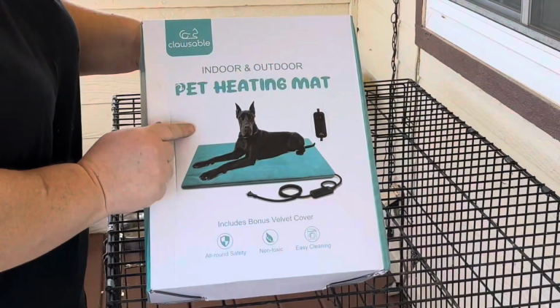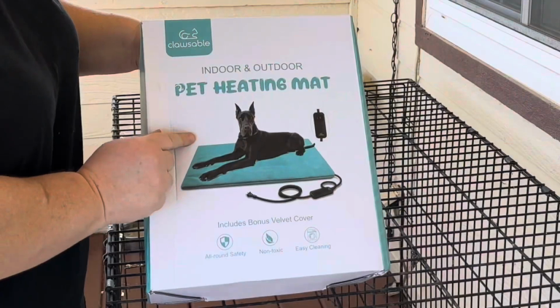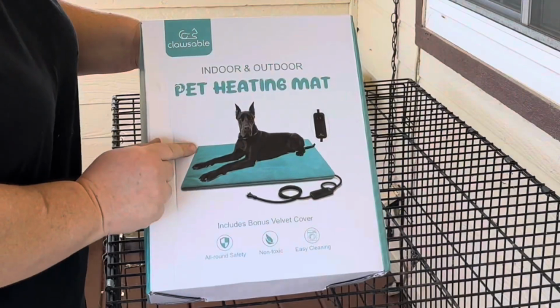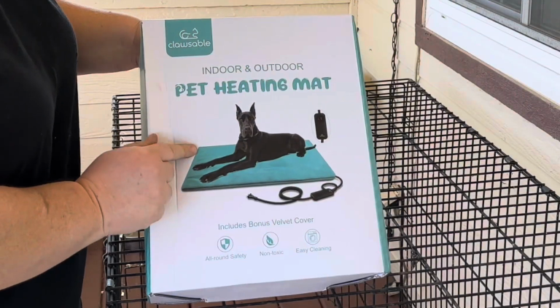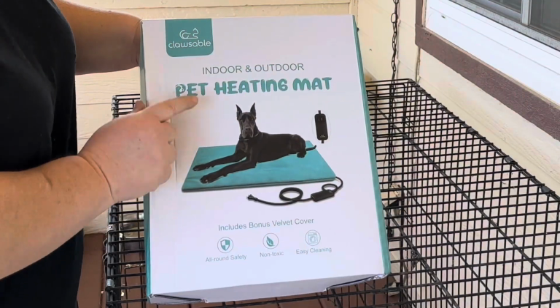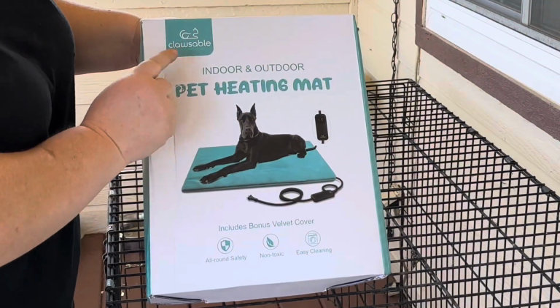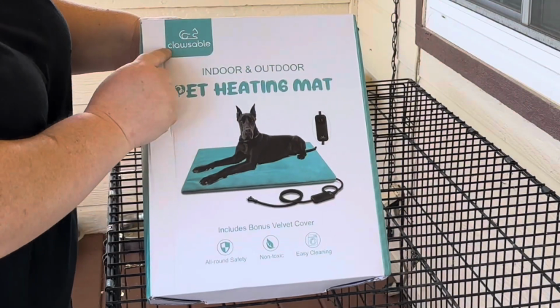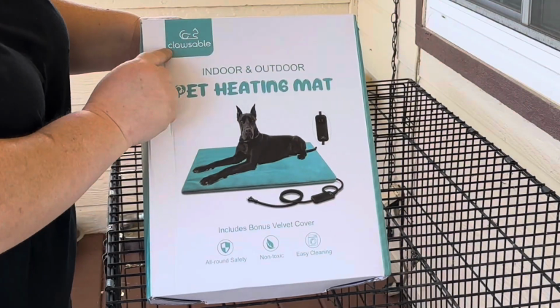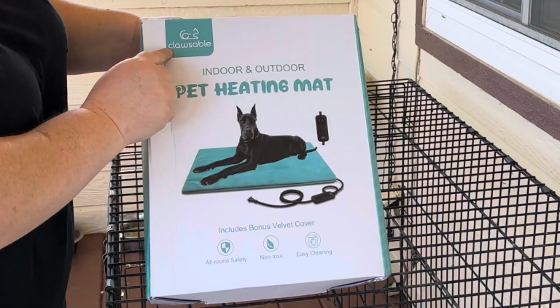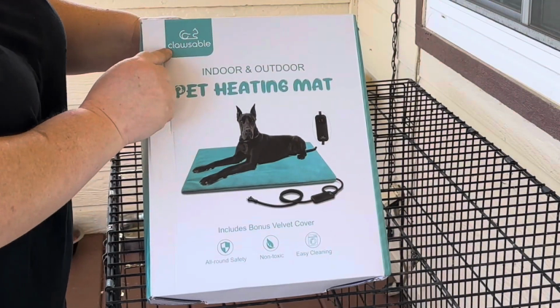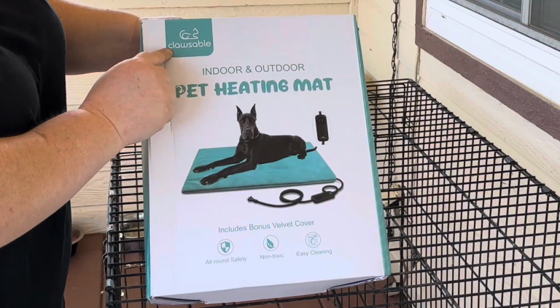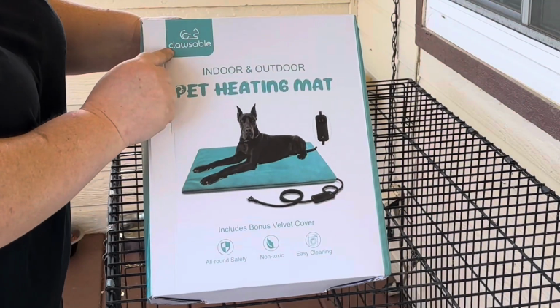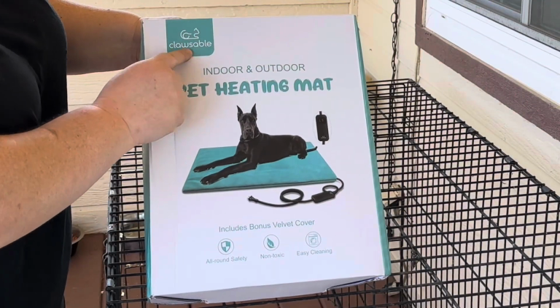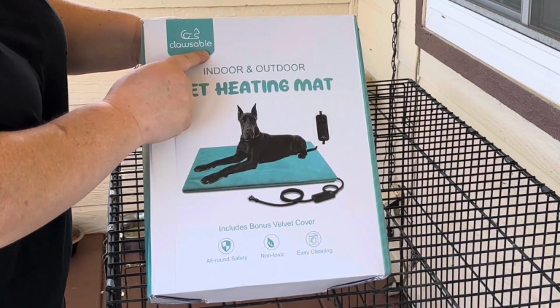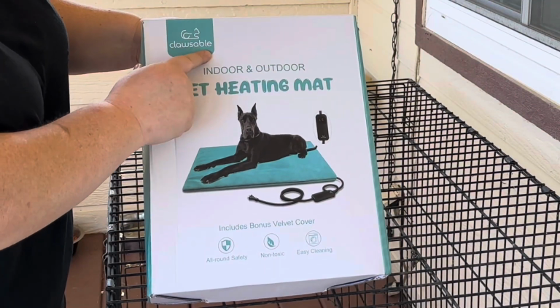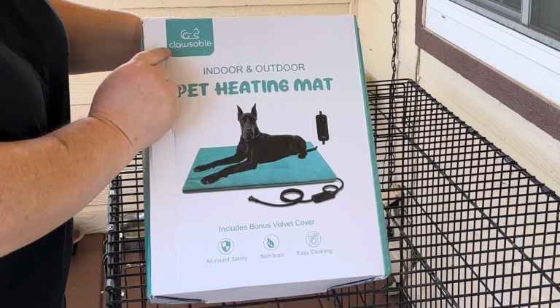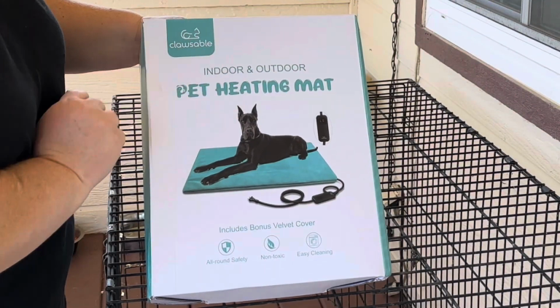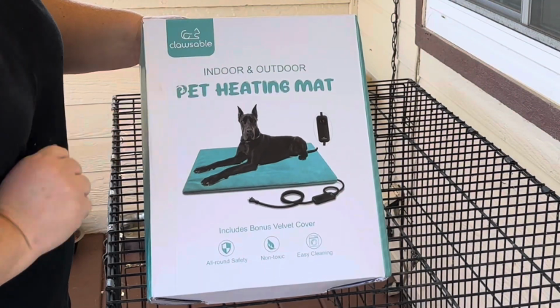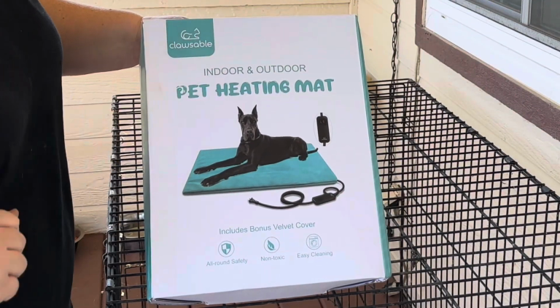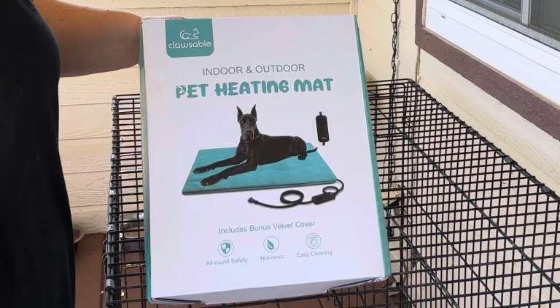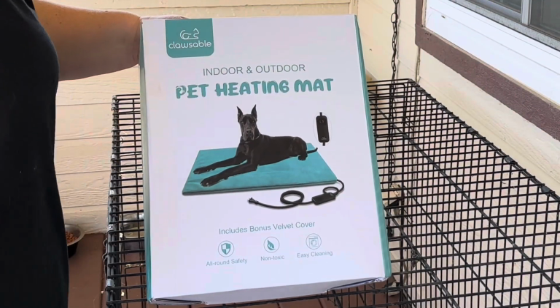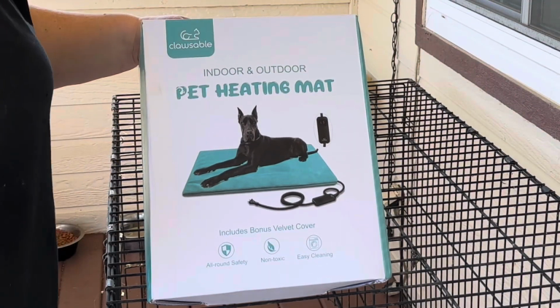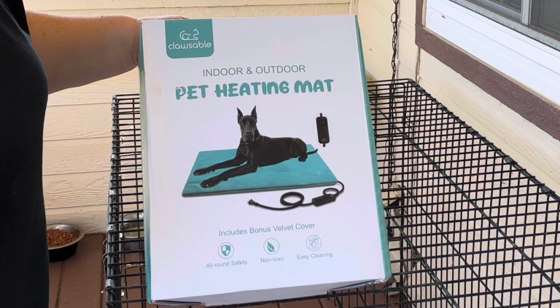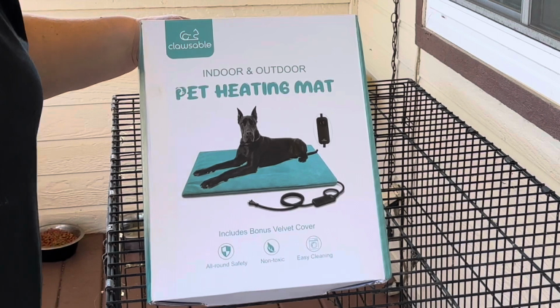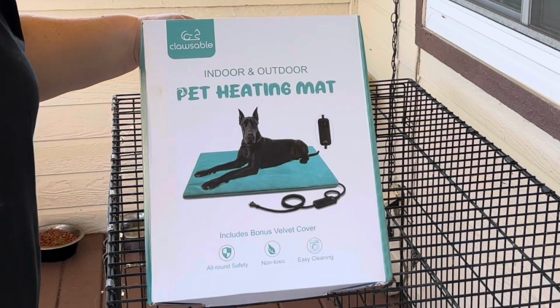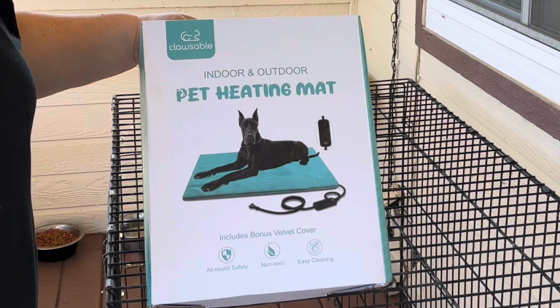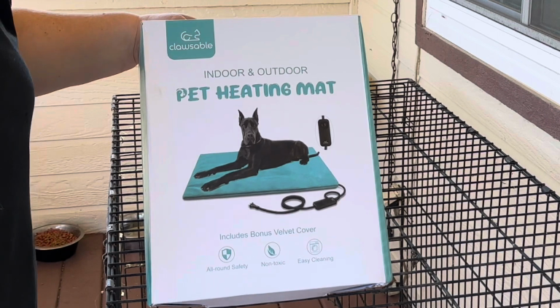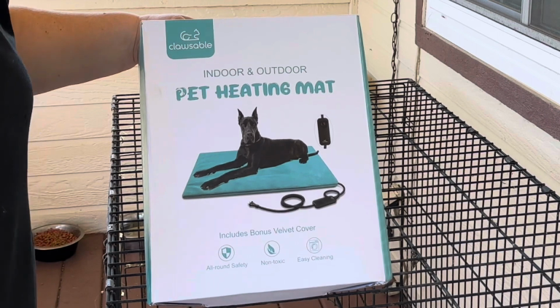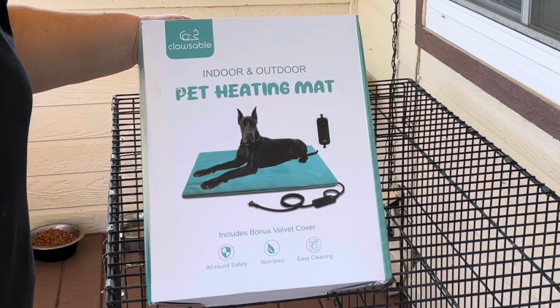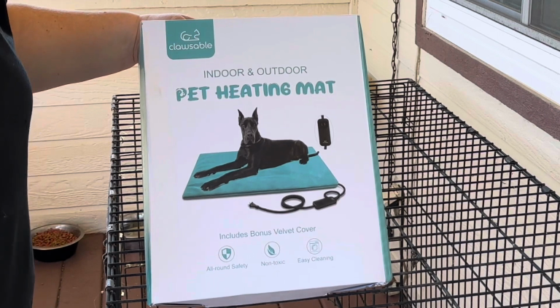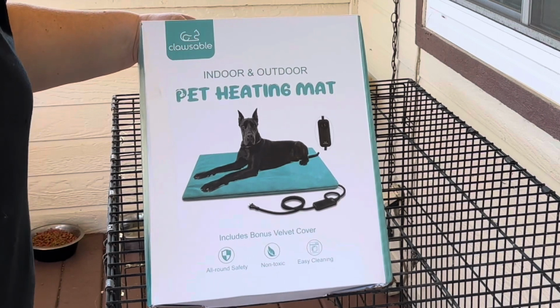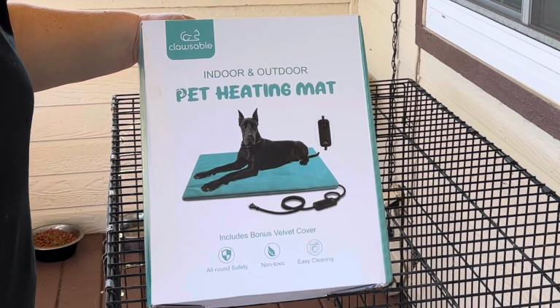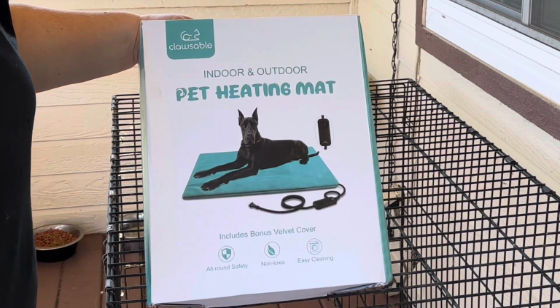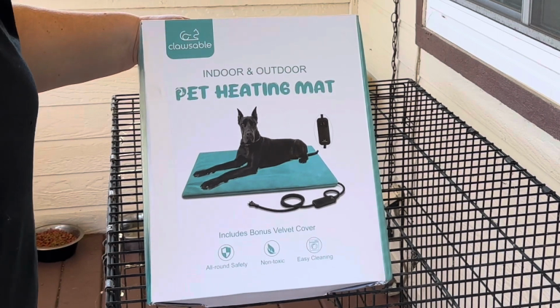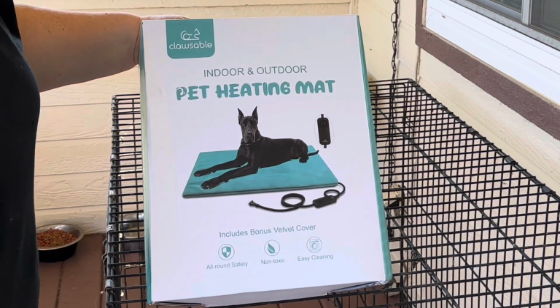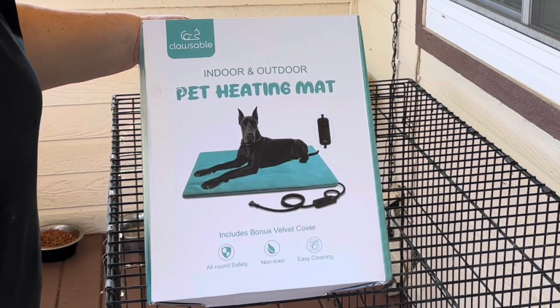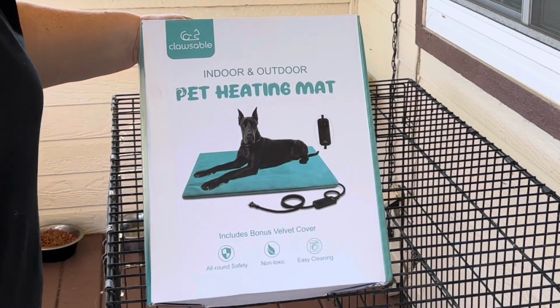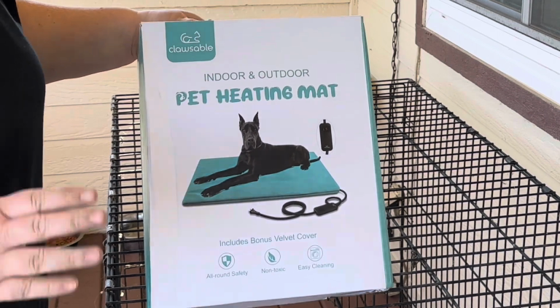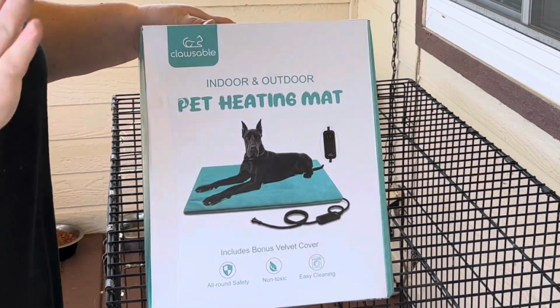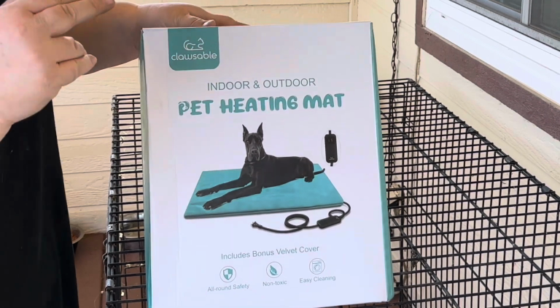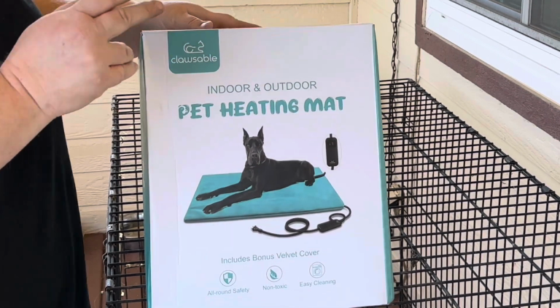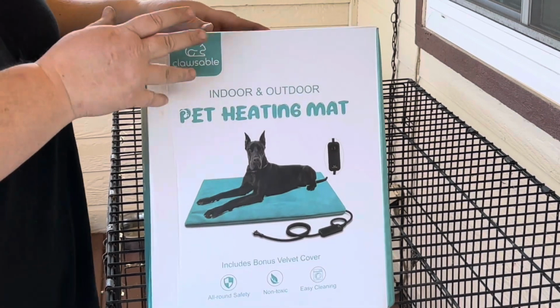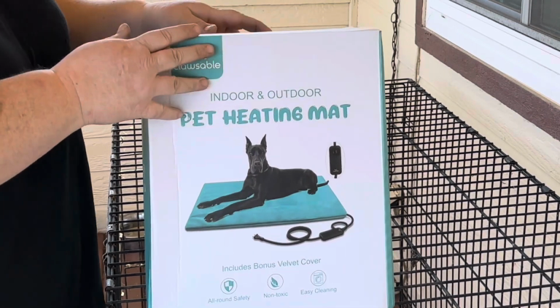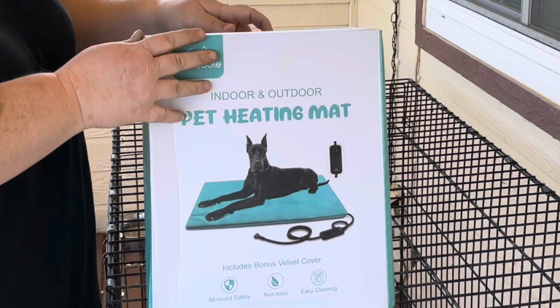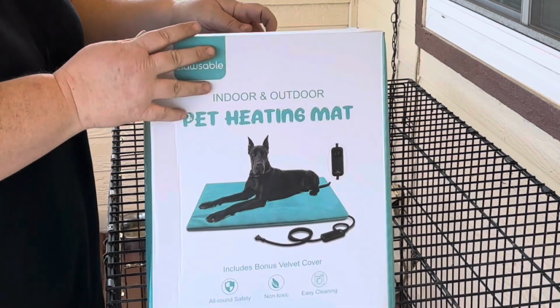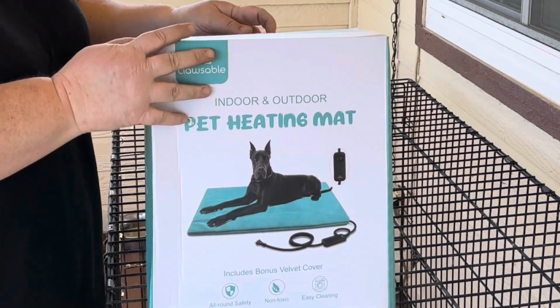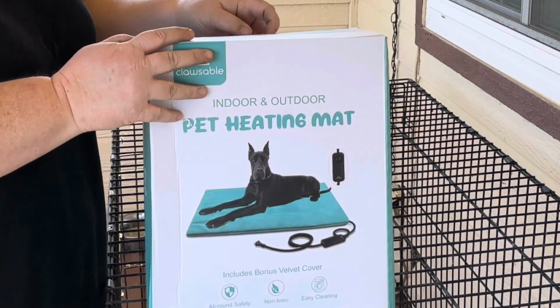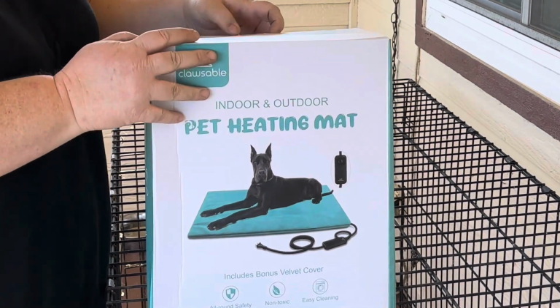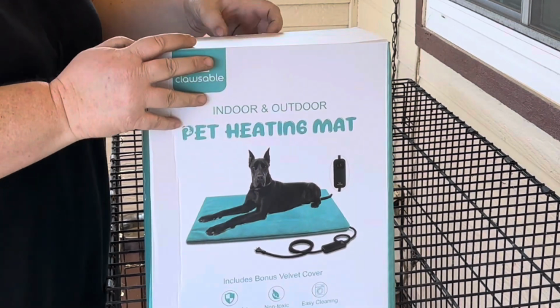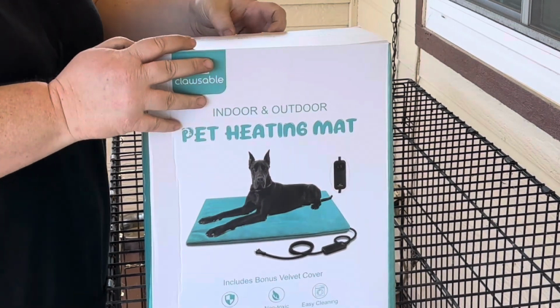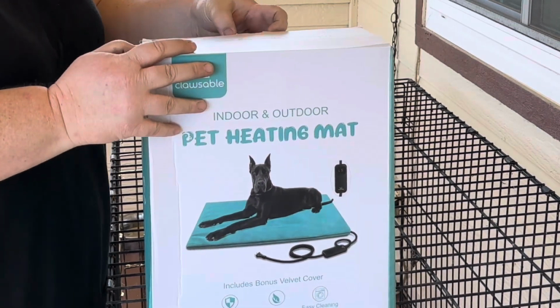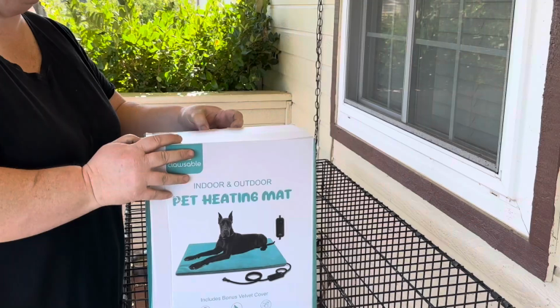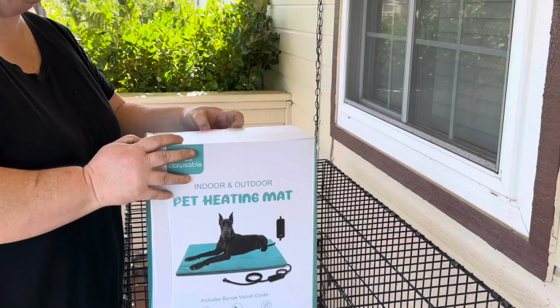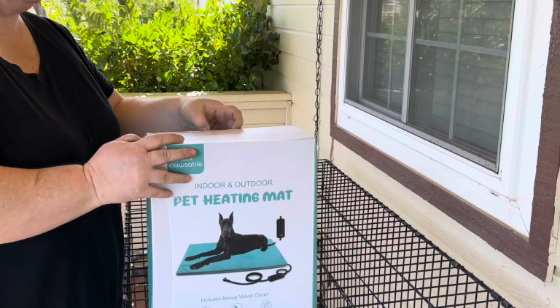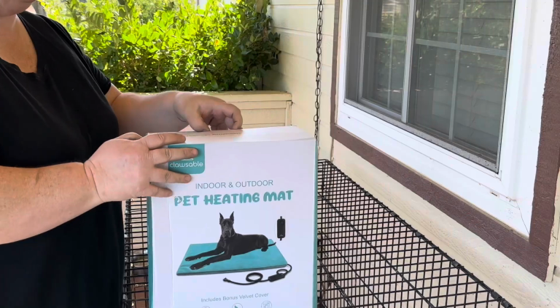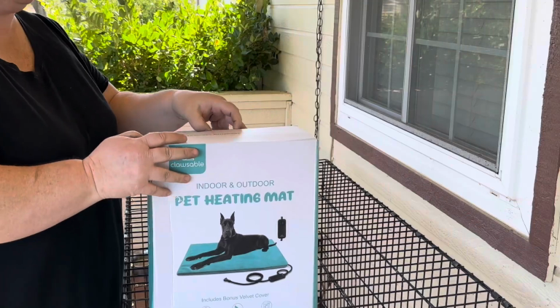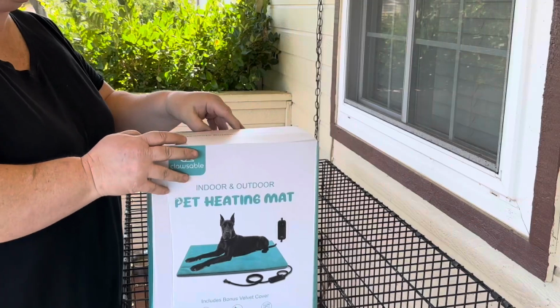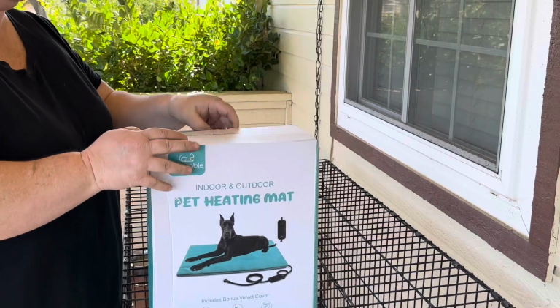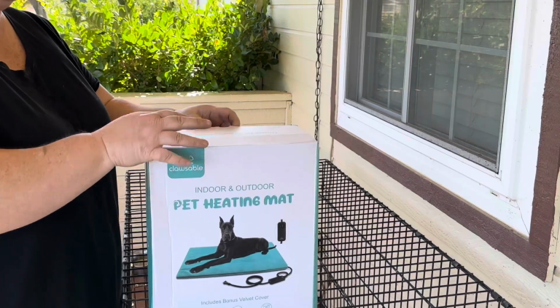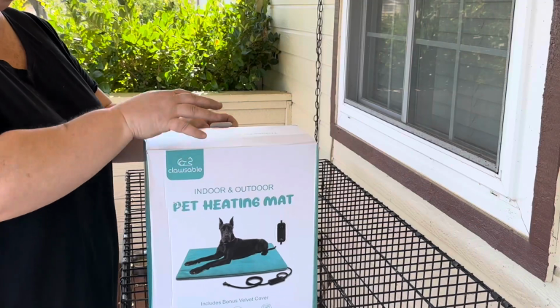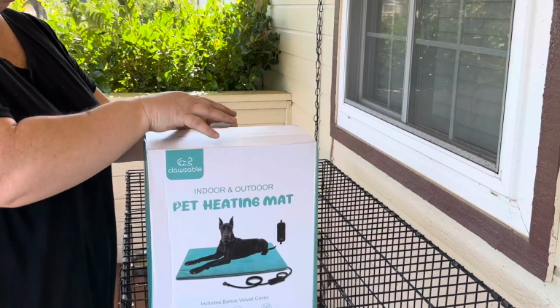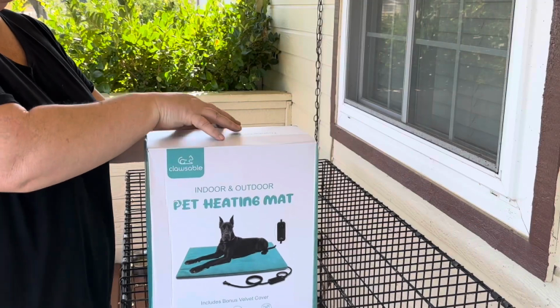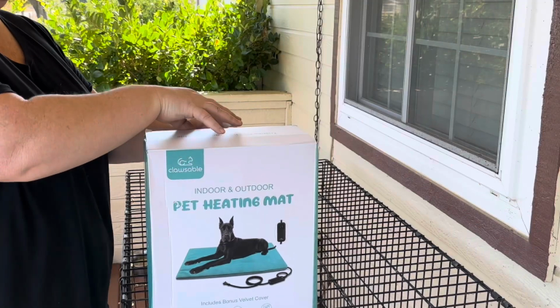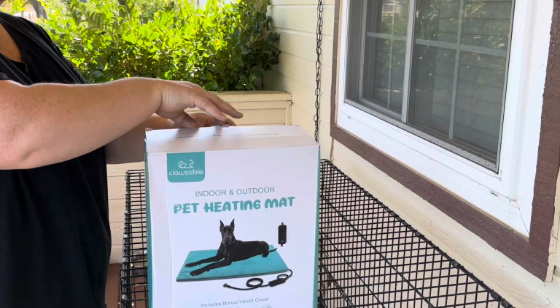So this is the one we got. It's called Clawsable — I think that's how you say that, I think that's the brand. This is not sponsored; I found this and purchased it on Amazon.